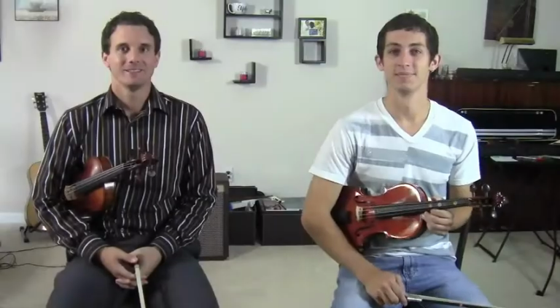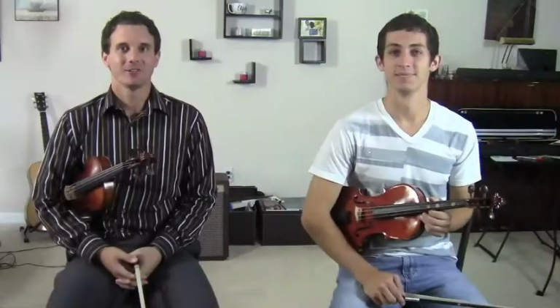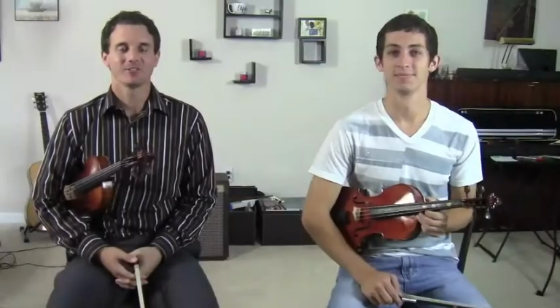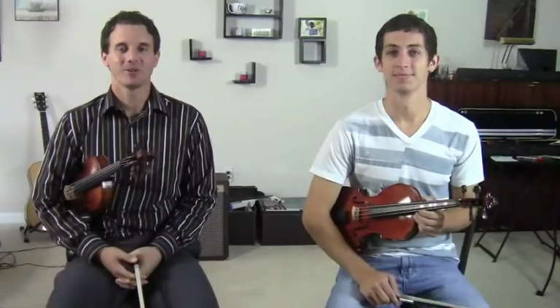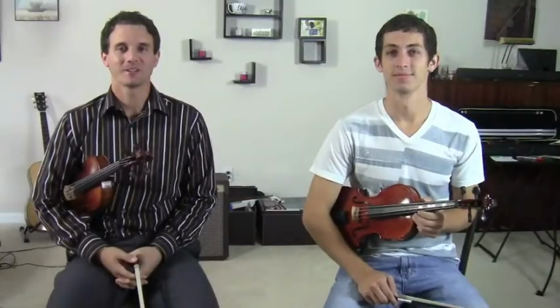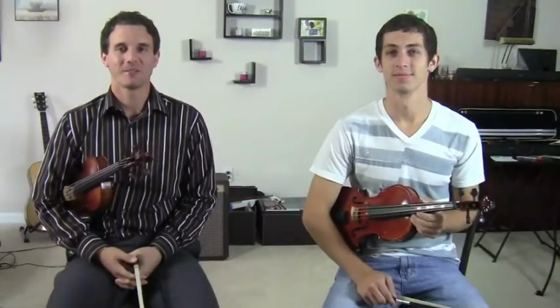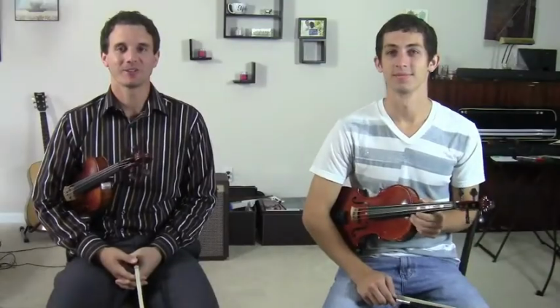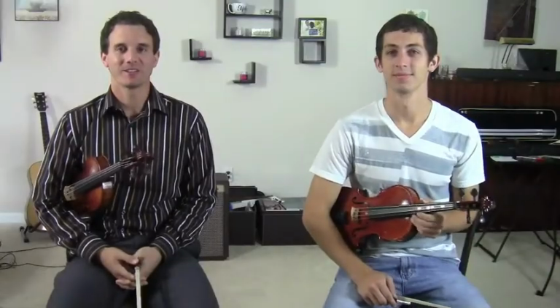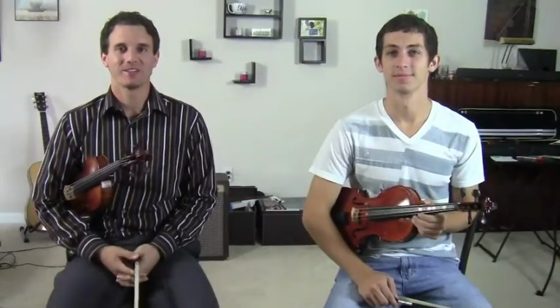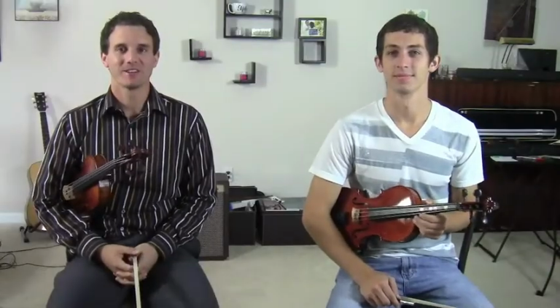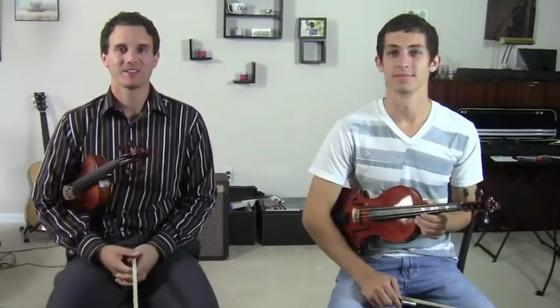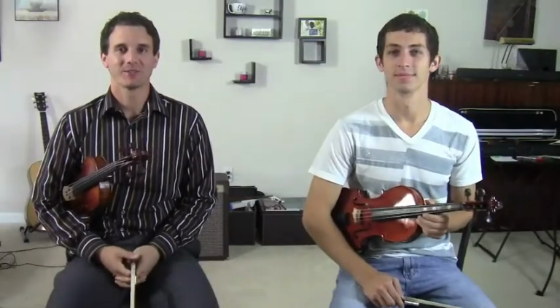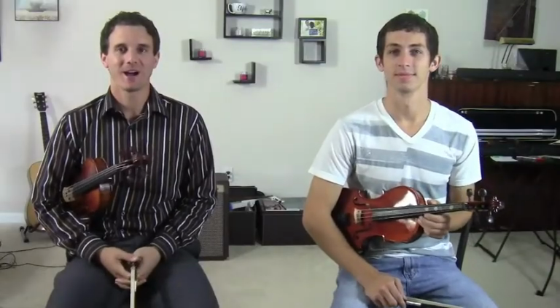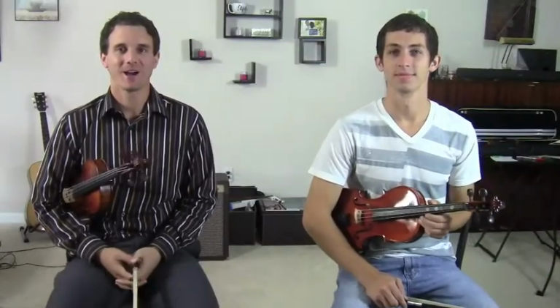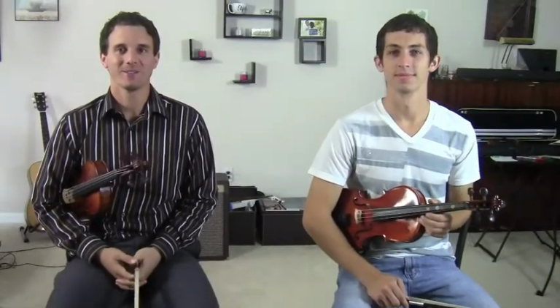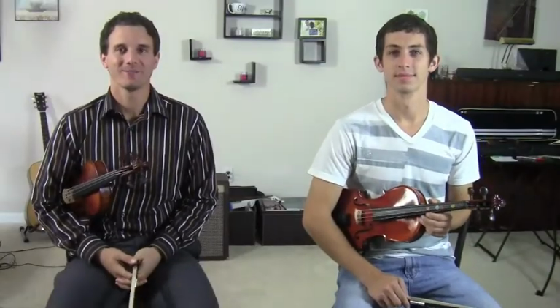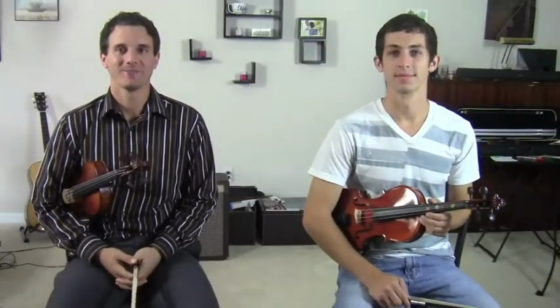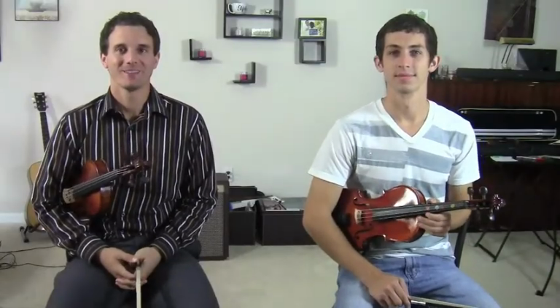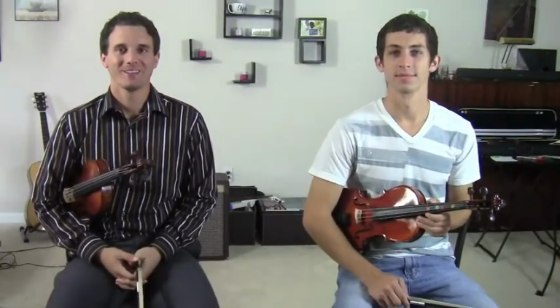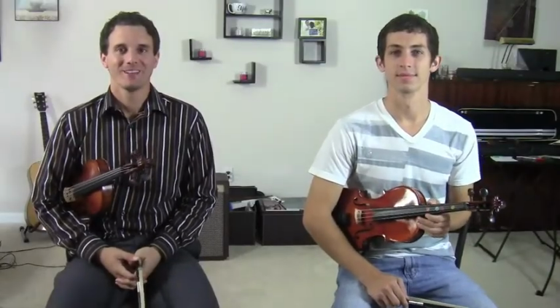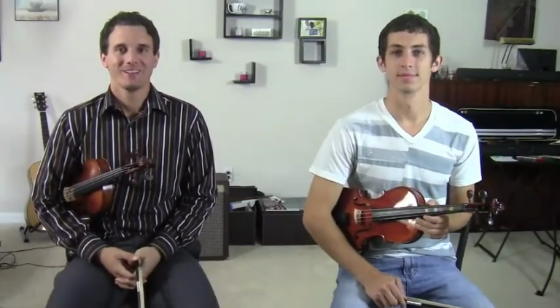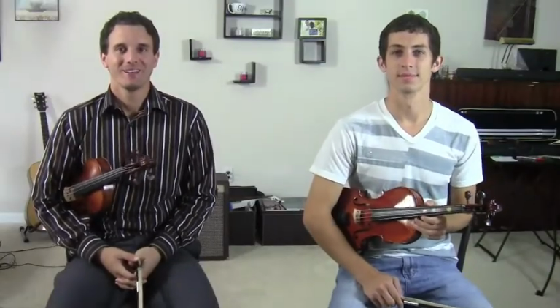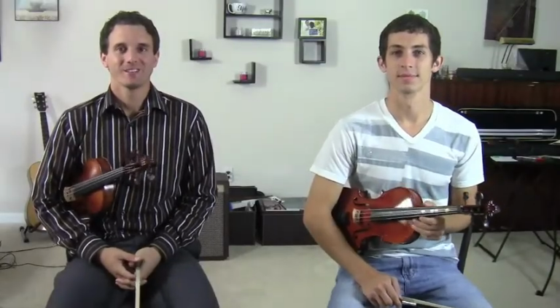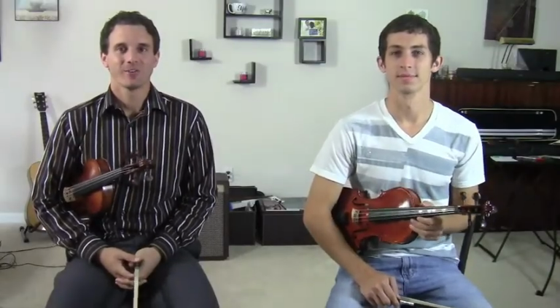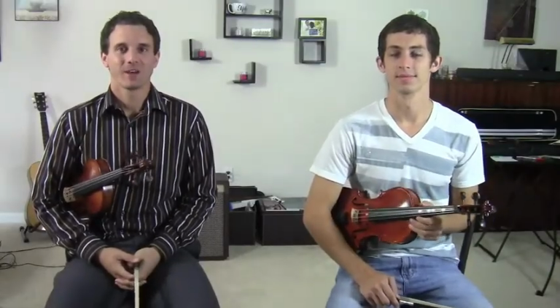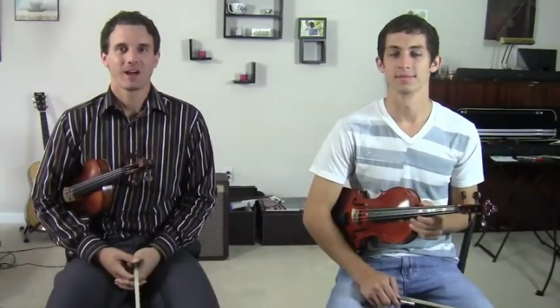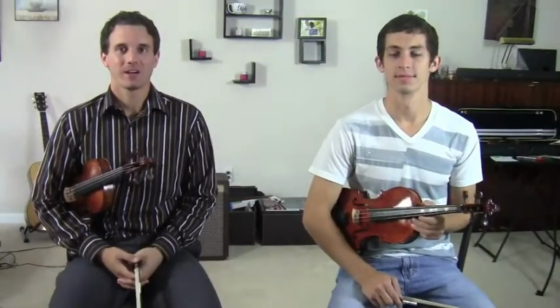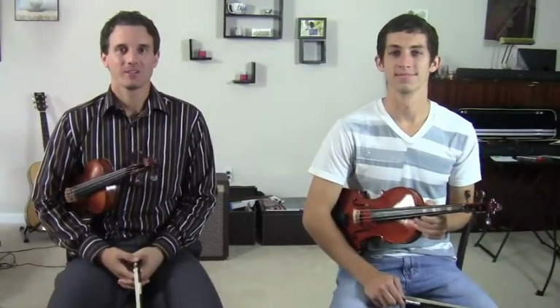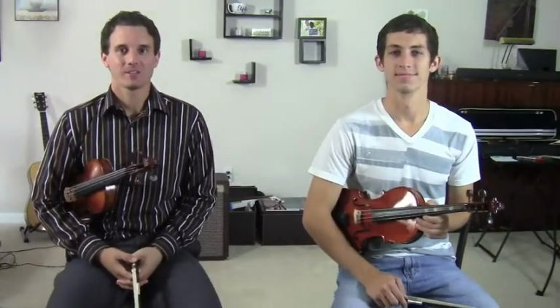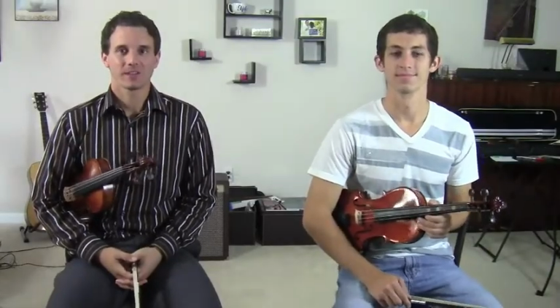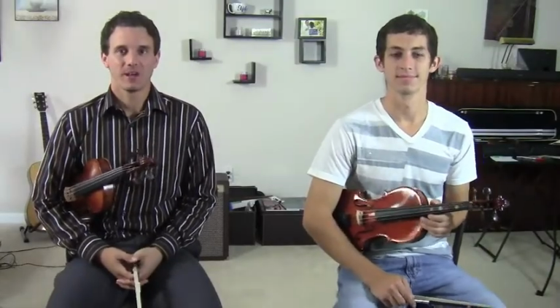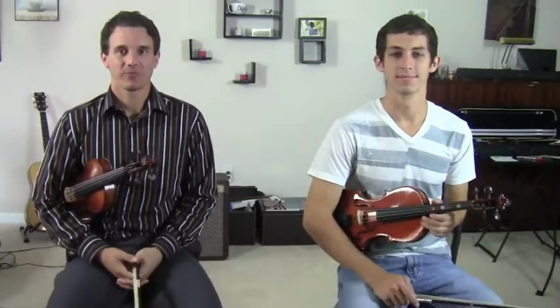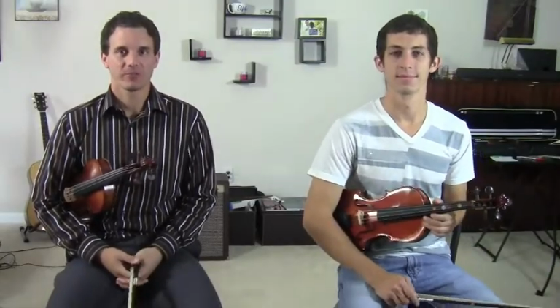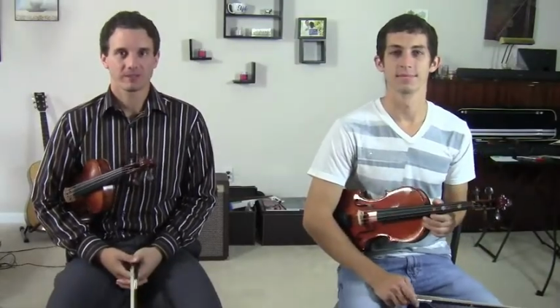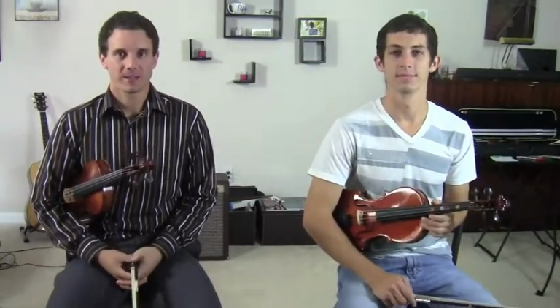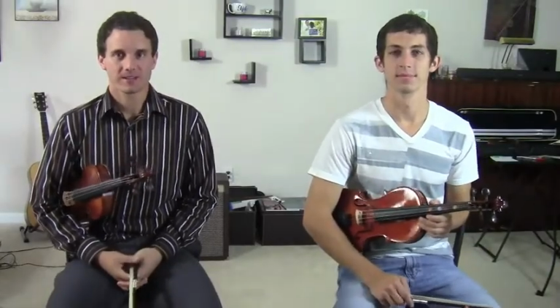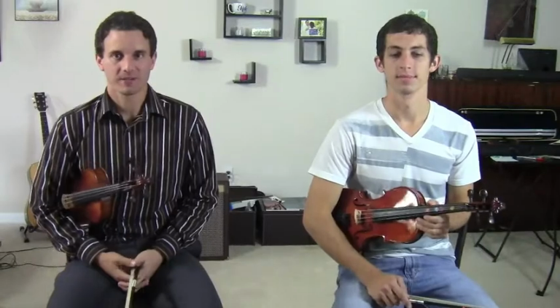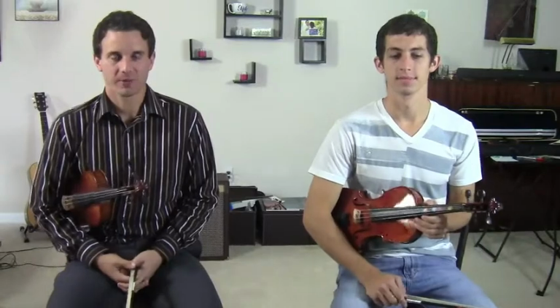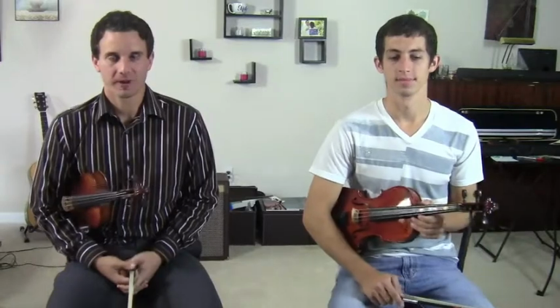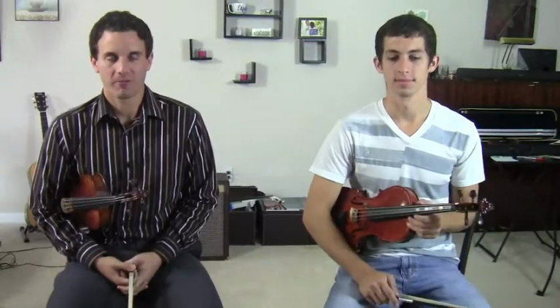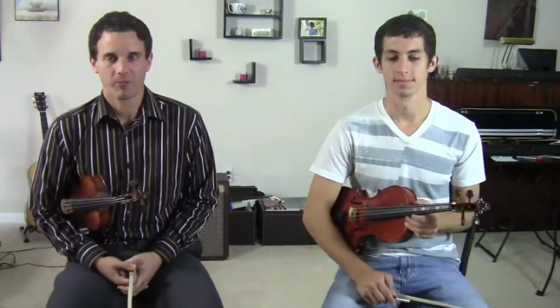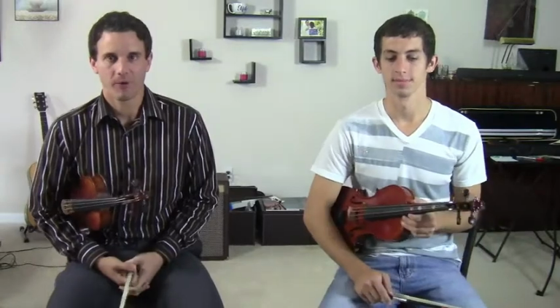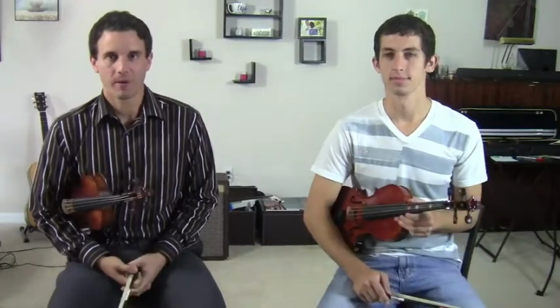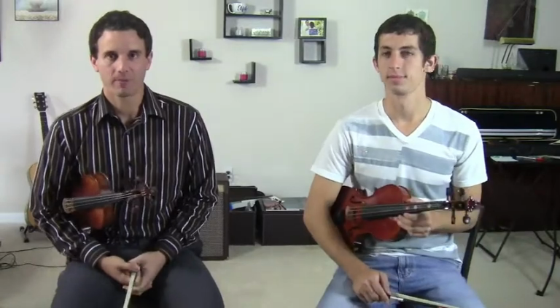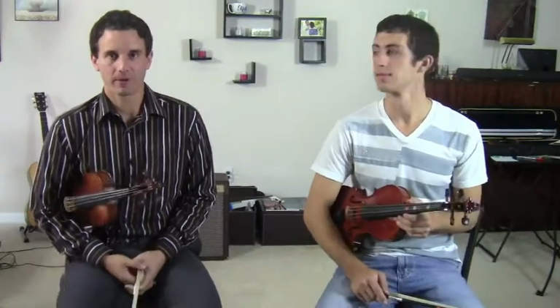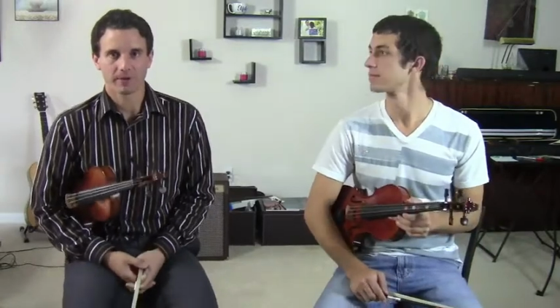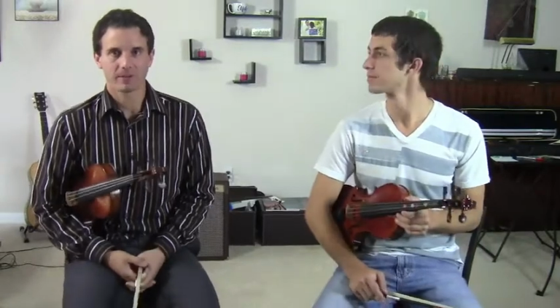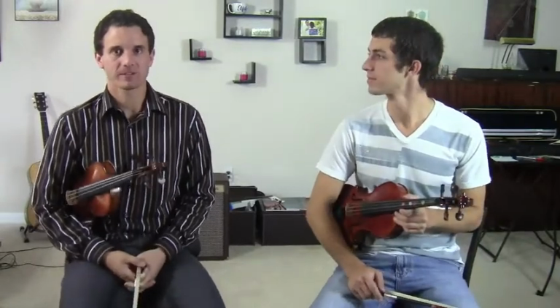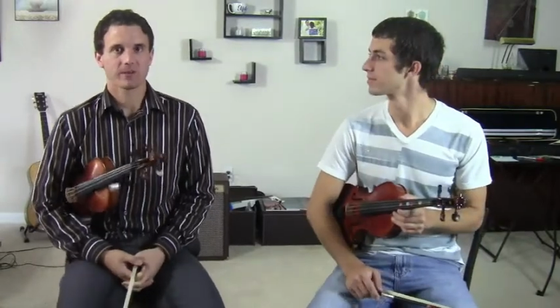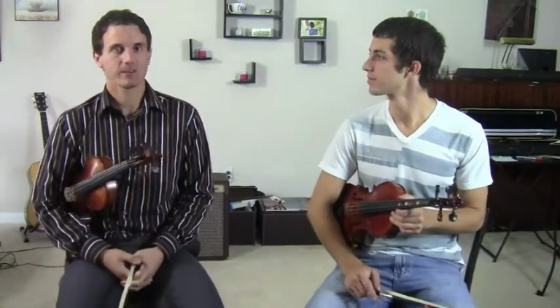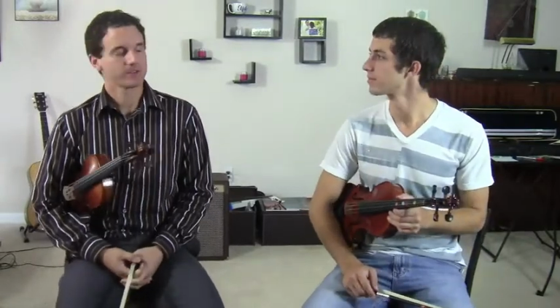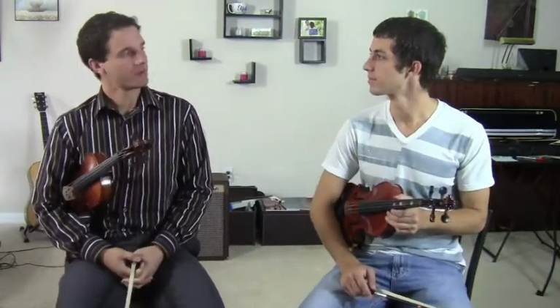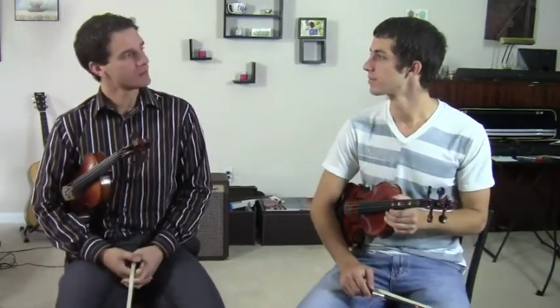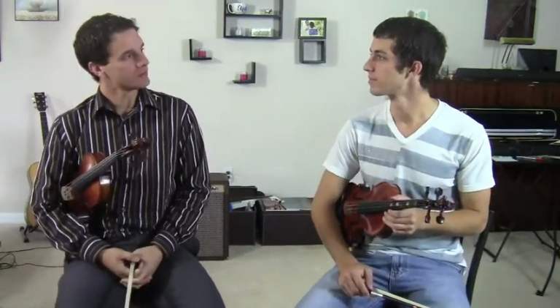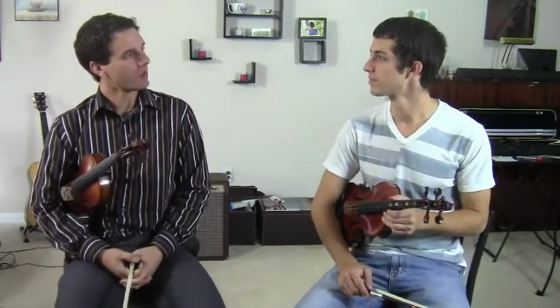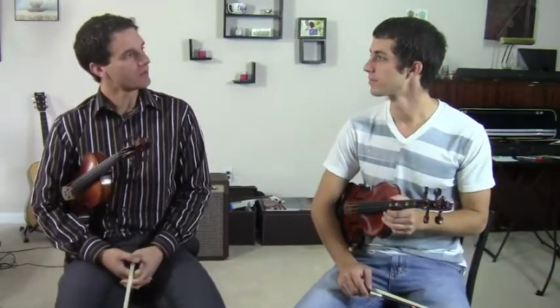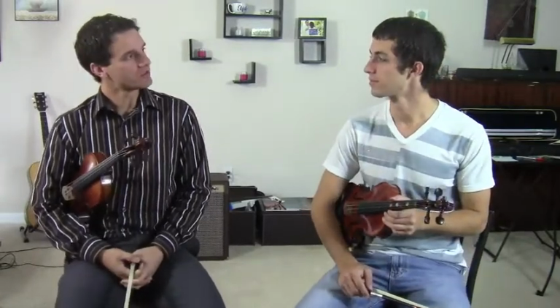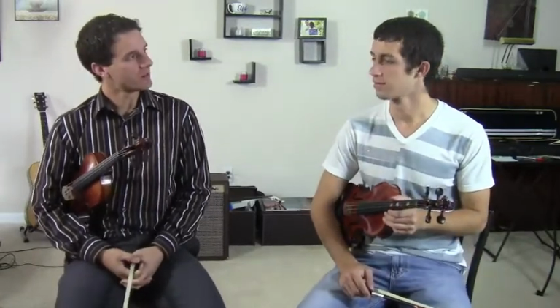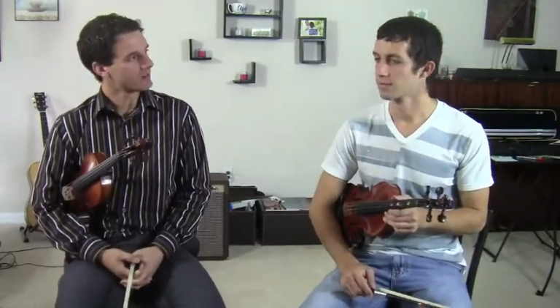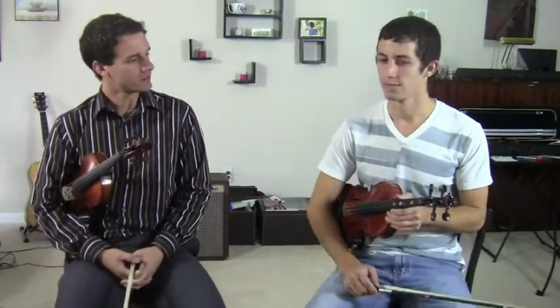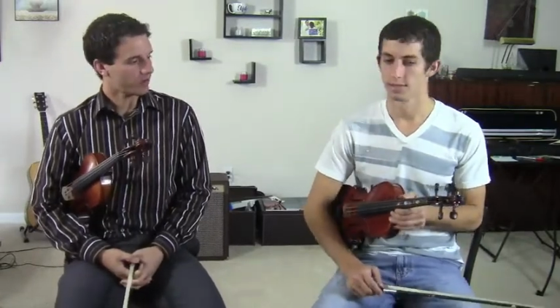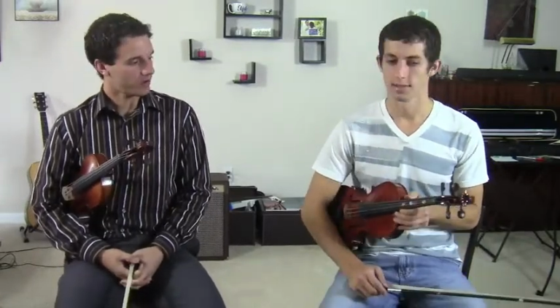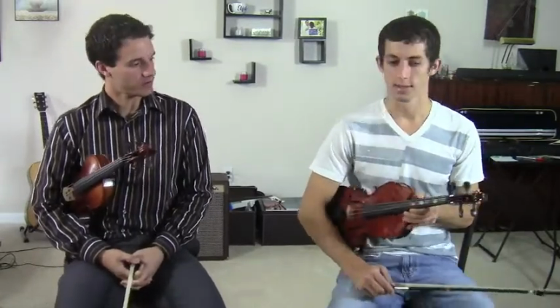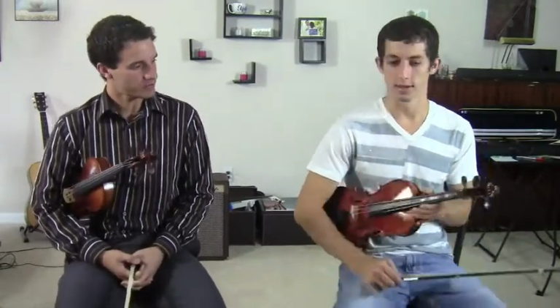Hello students, Michael Sanchez here with Kyle. Kyle just came for his lesson and we're going to have him warm up a little bit. So why don't you just go ahead and do some open strings for us.